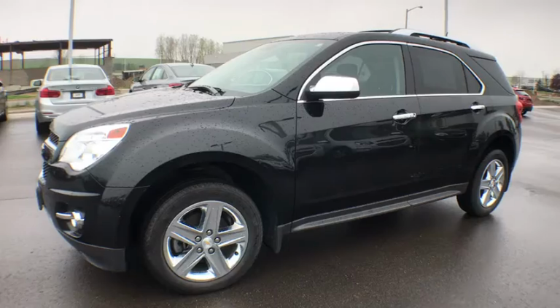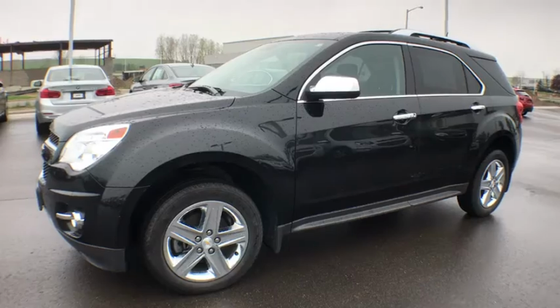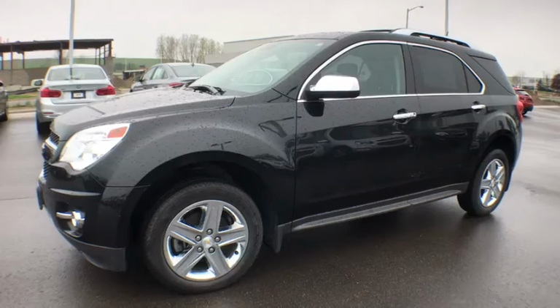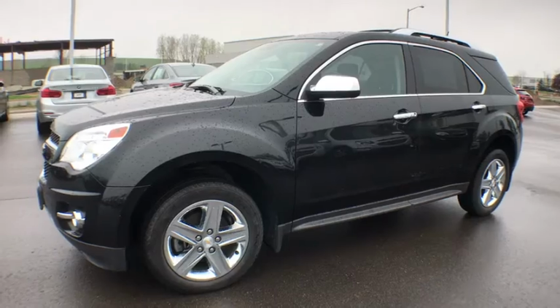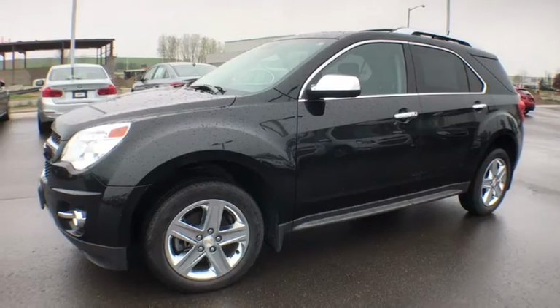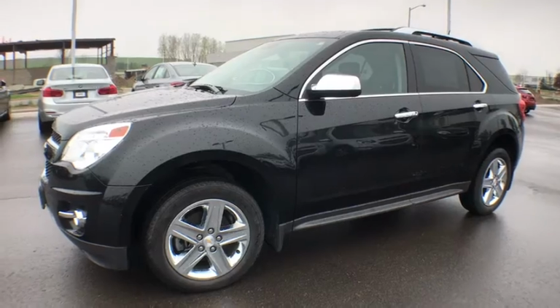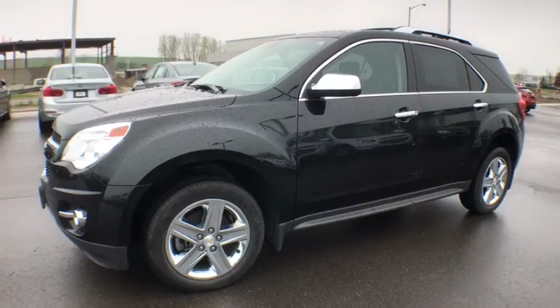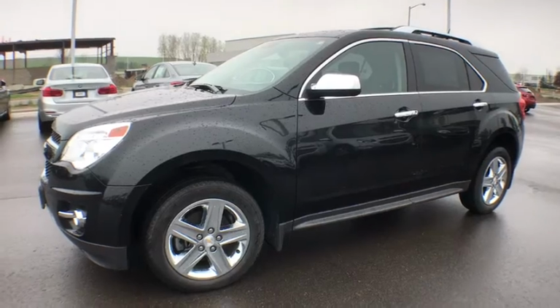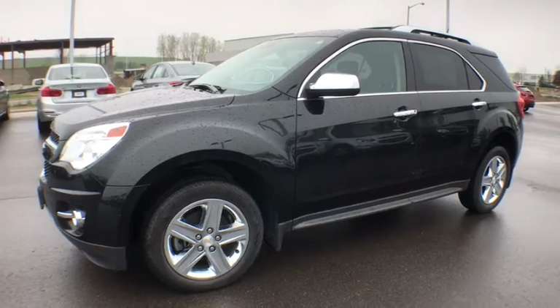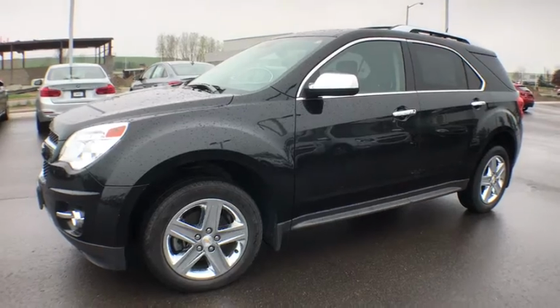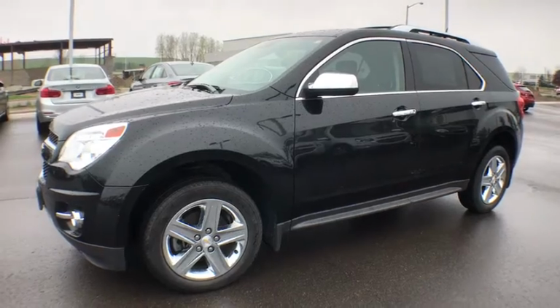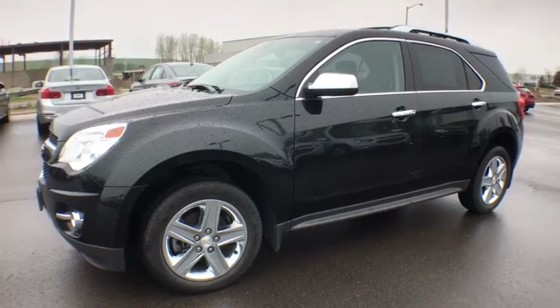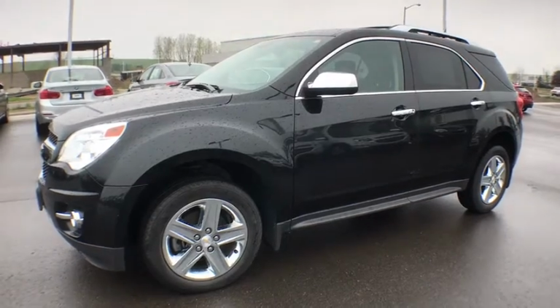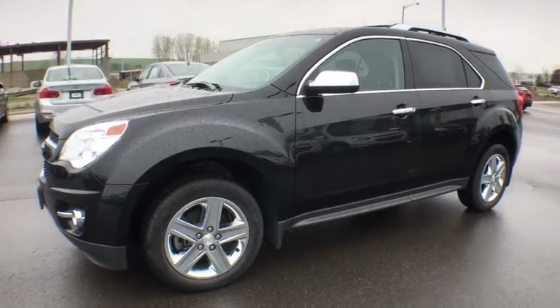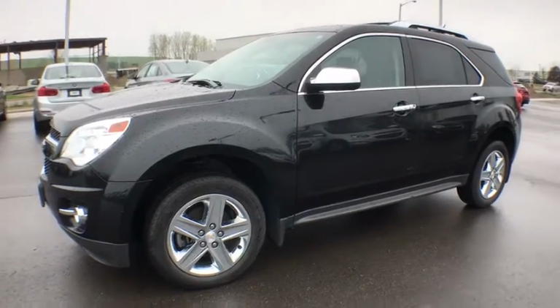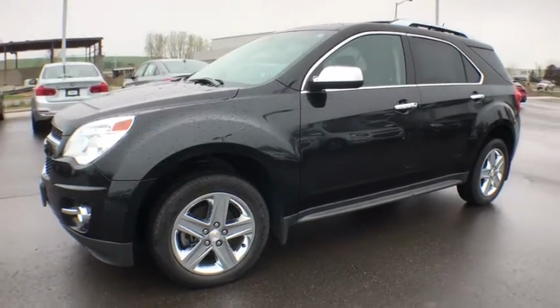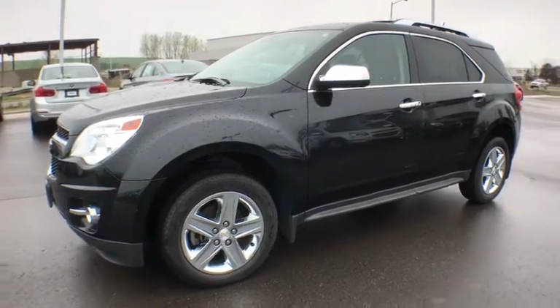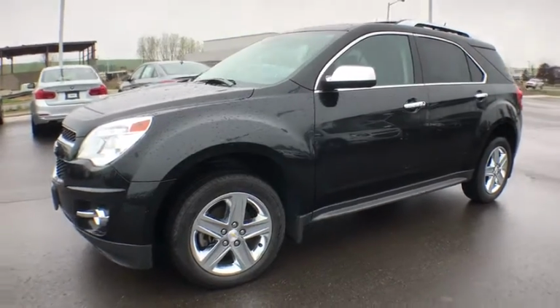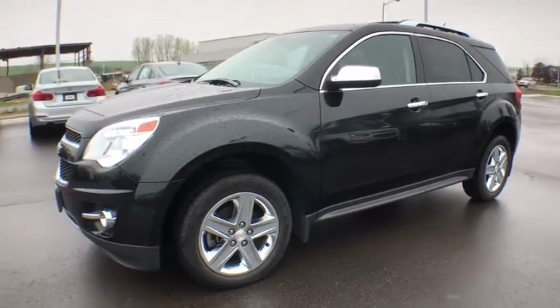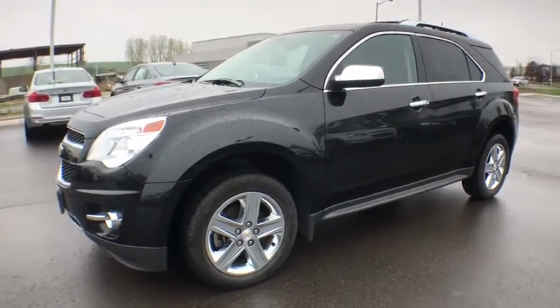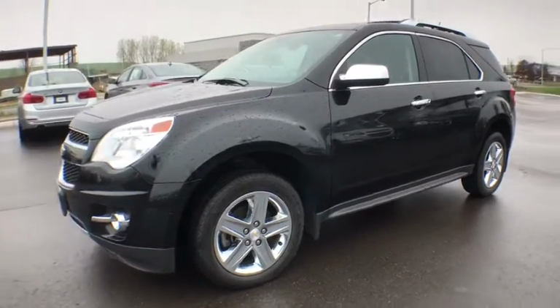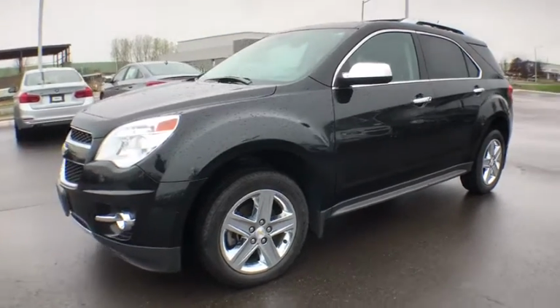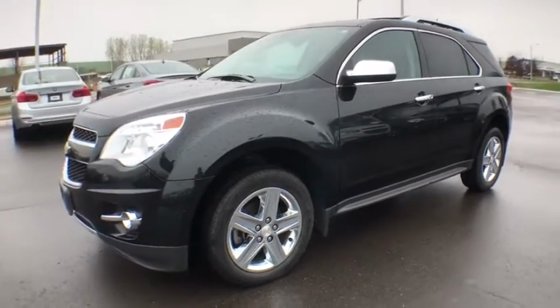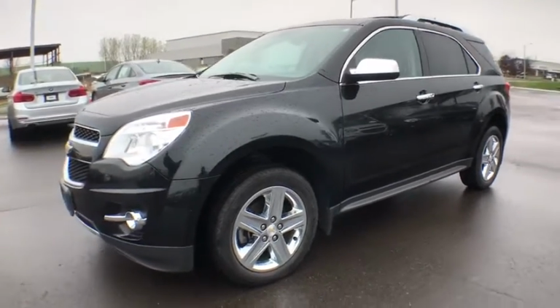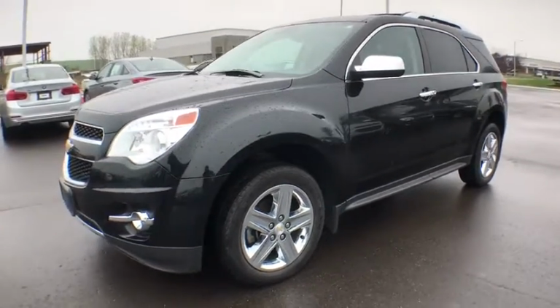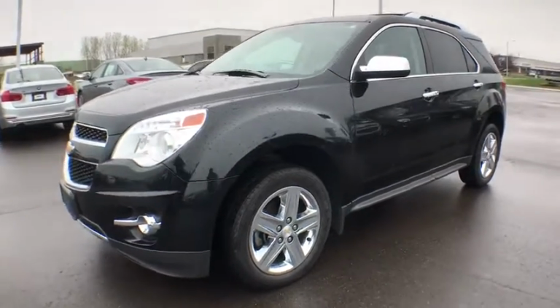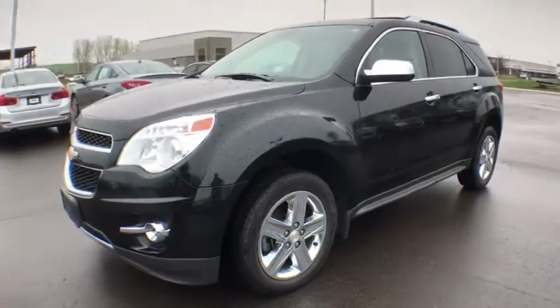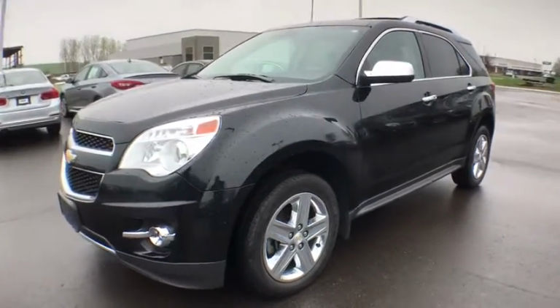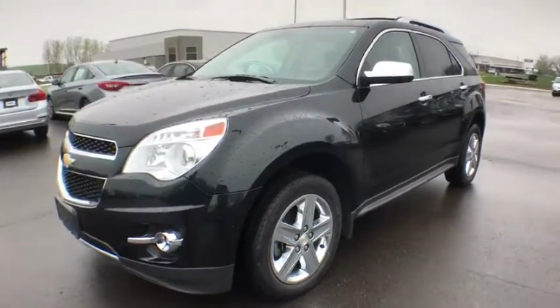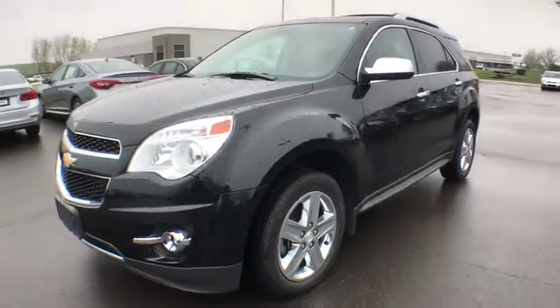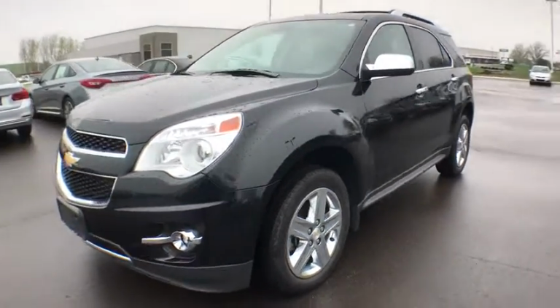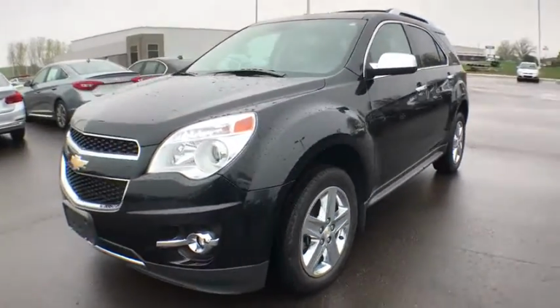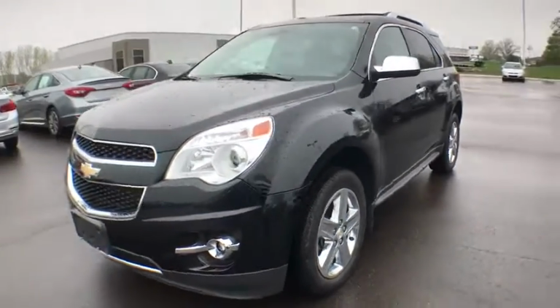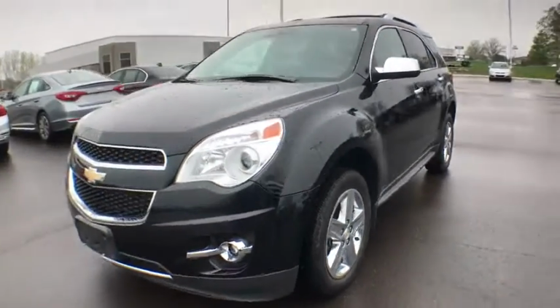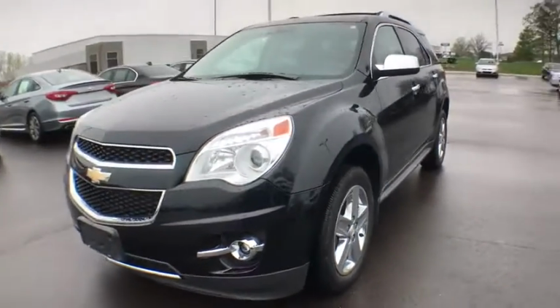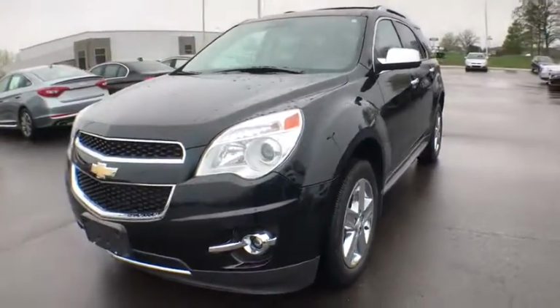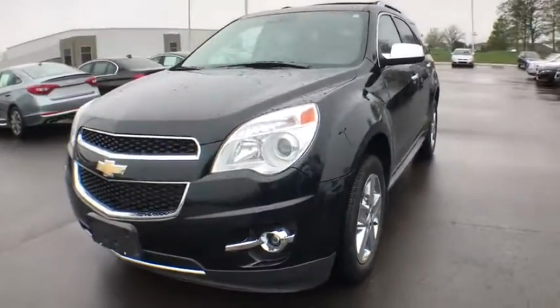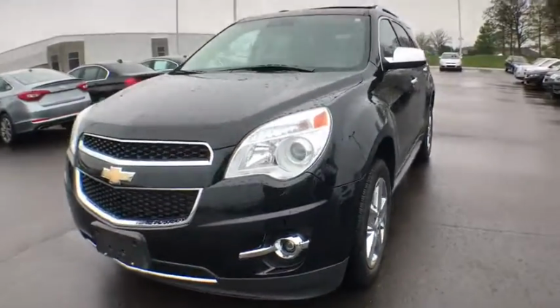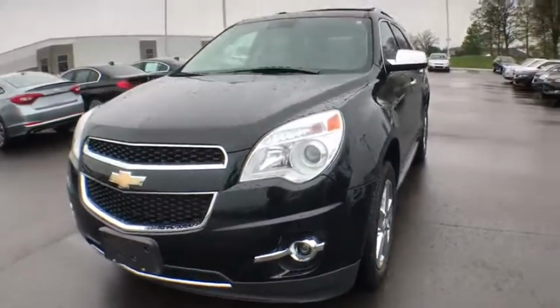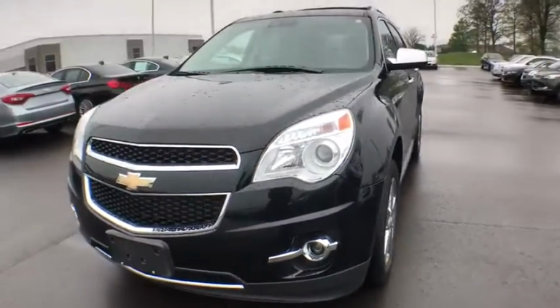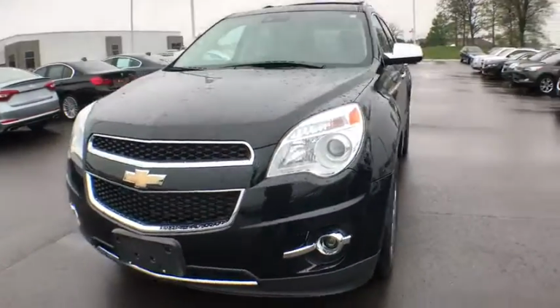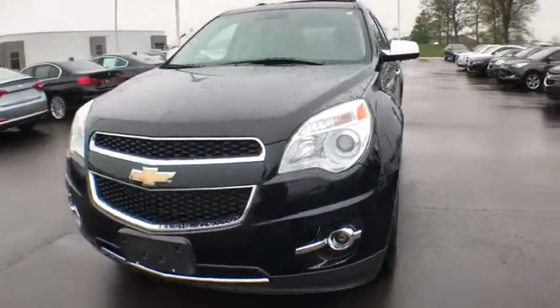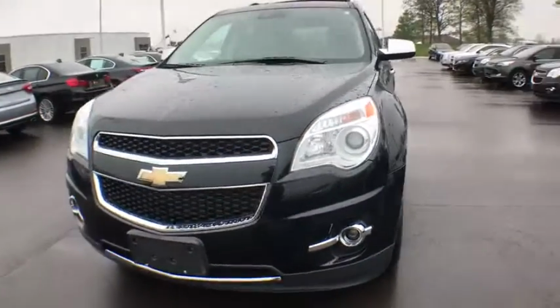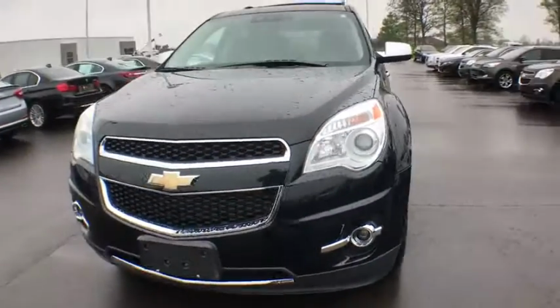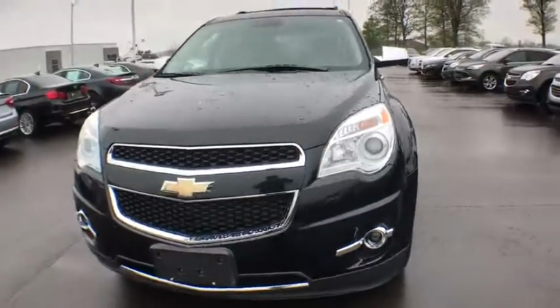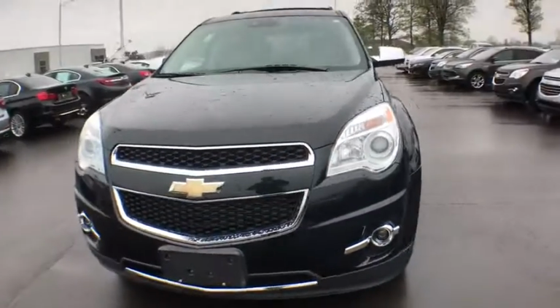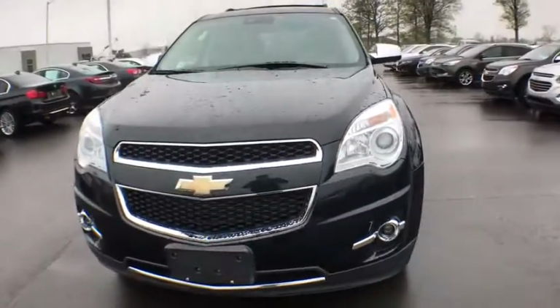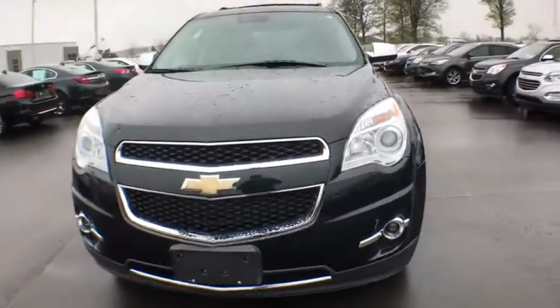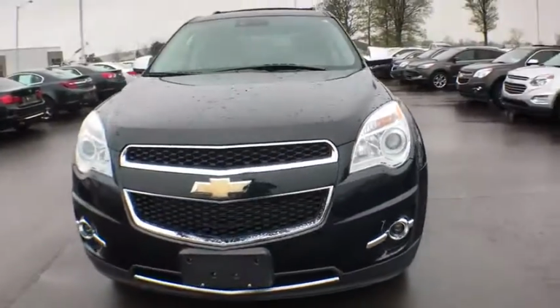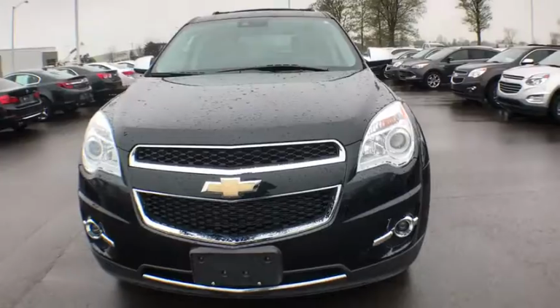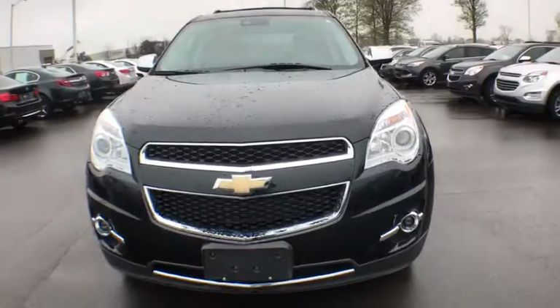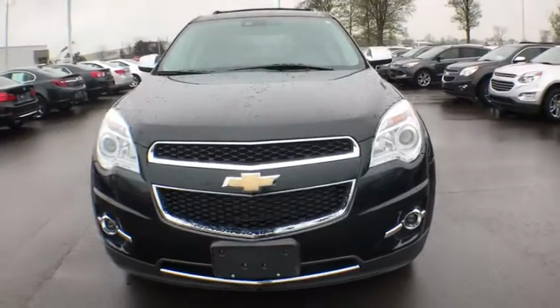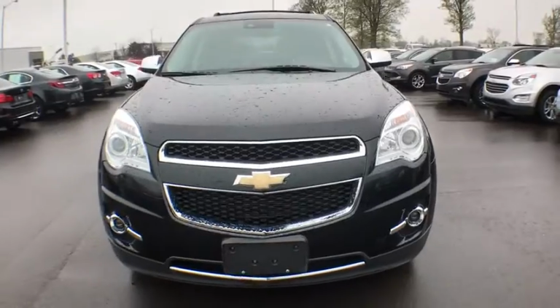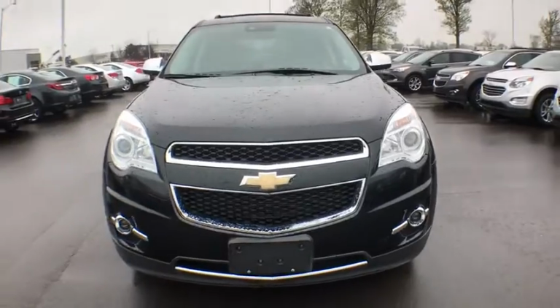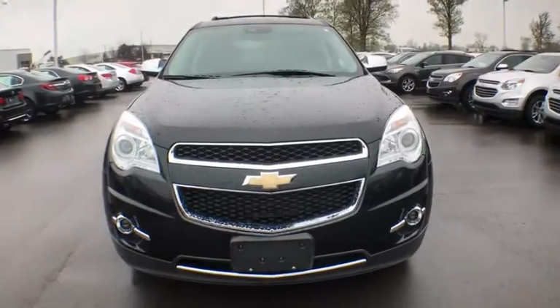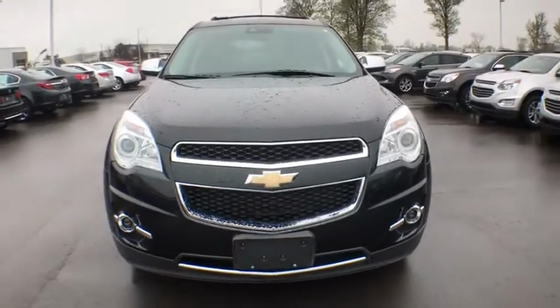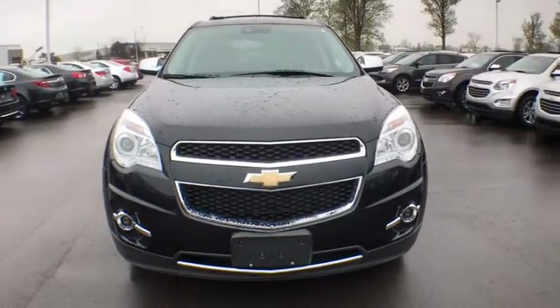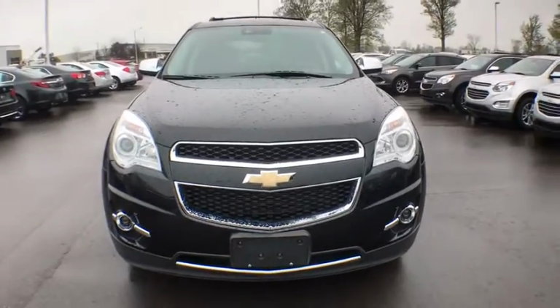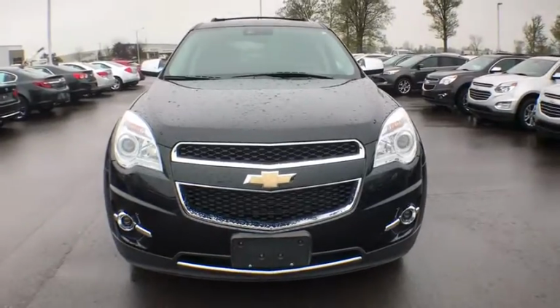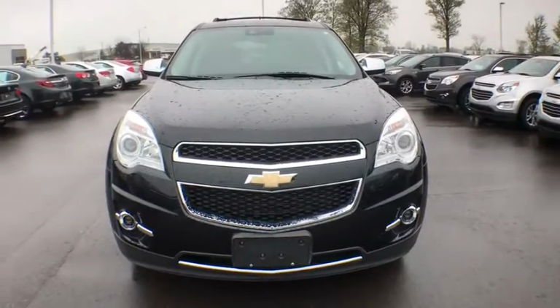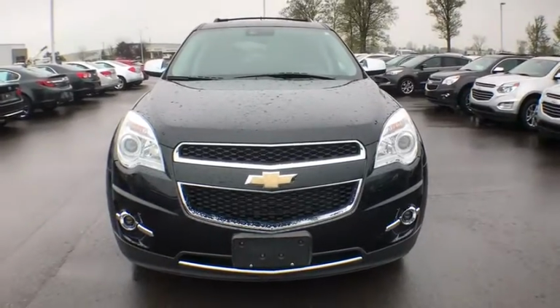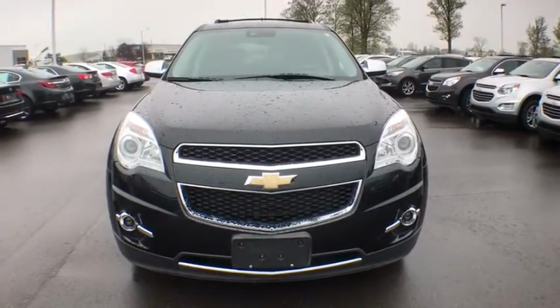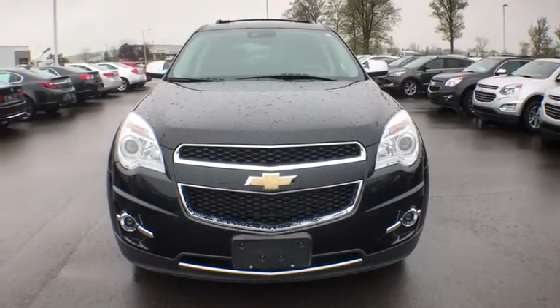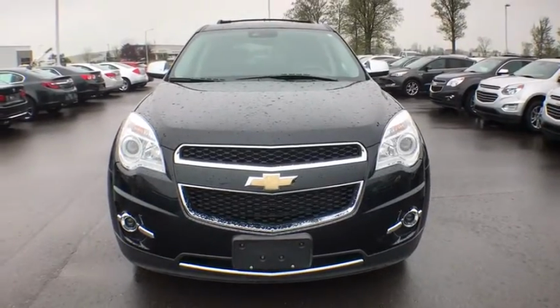The 2015 Chevrolet Equinox. Fuel efficiency, safety, and value equals the Chevy Equinox.